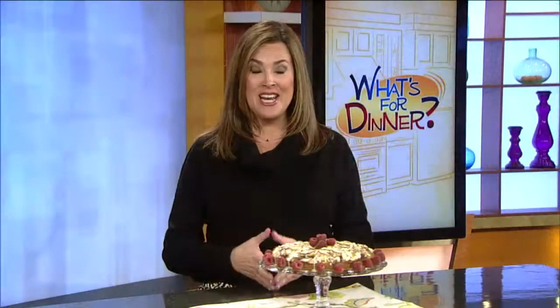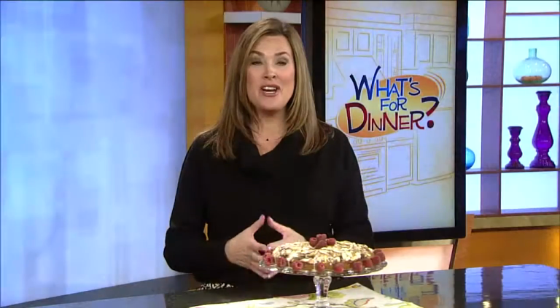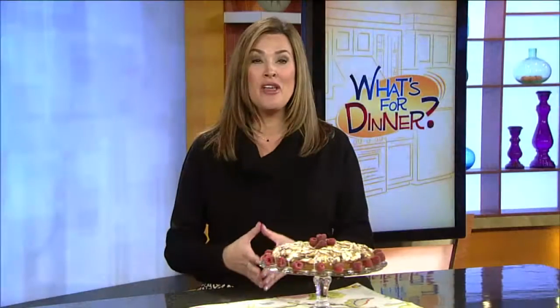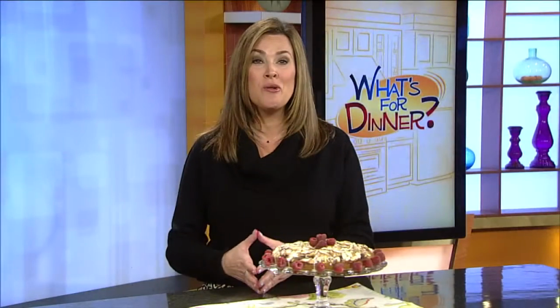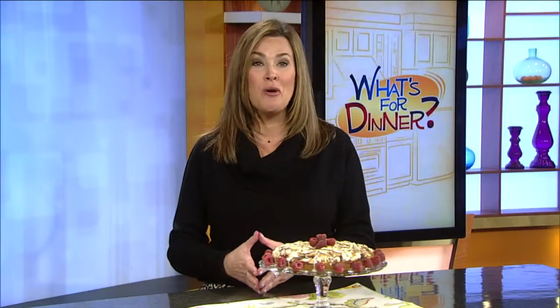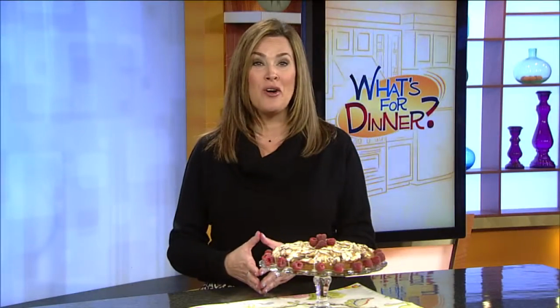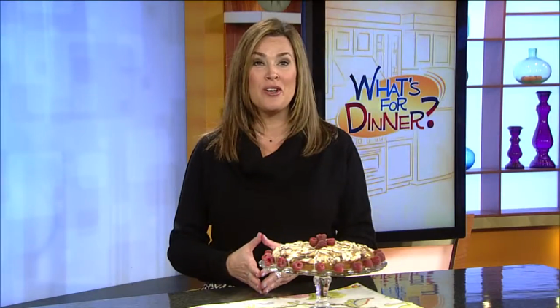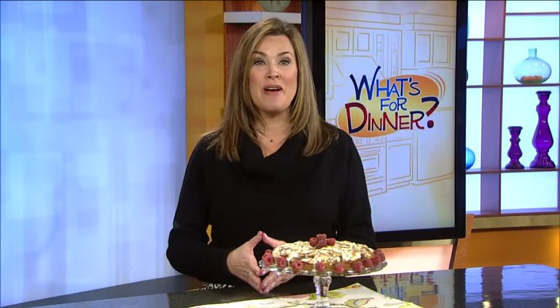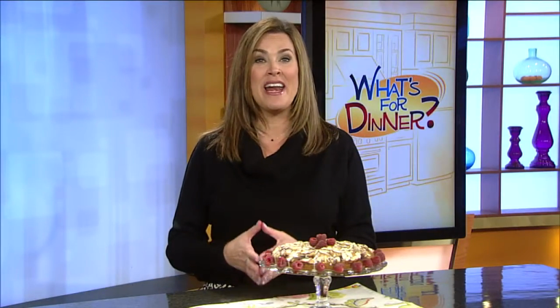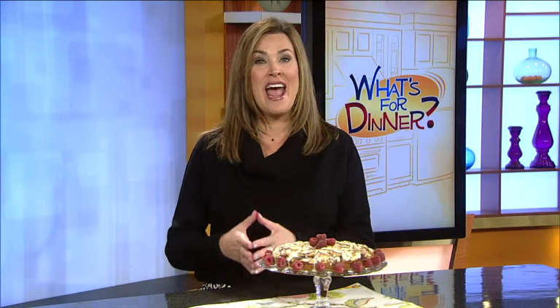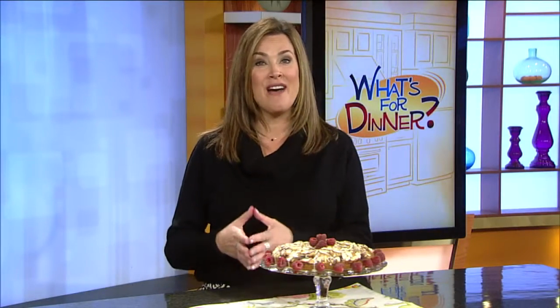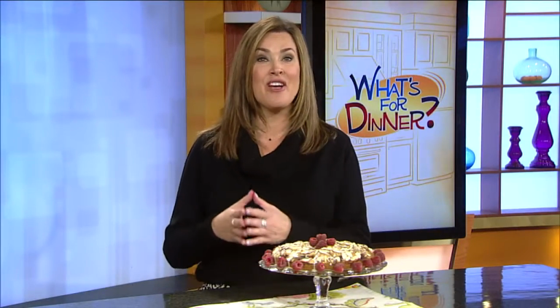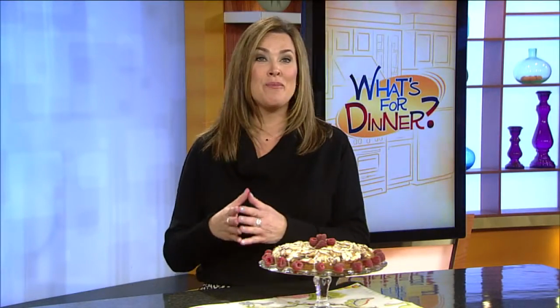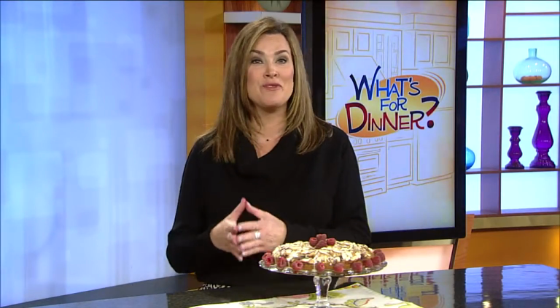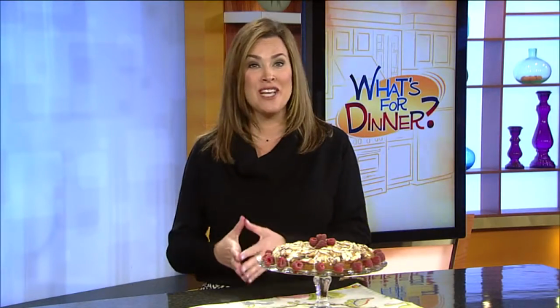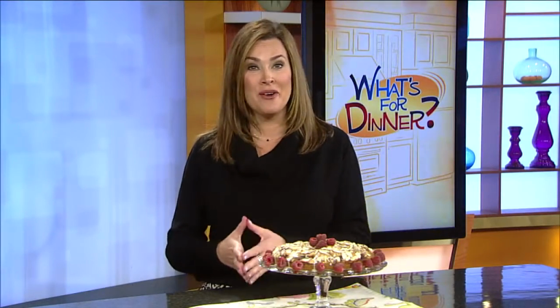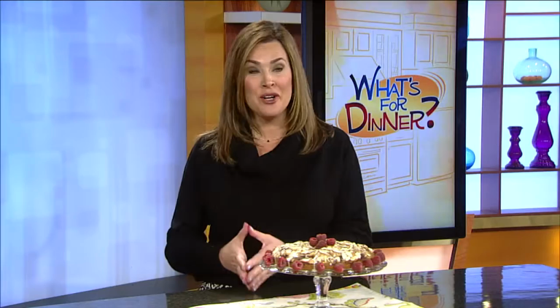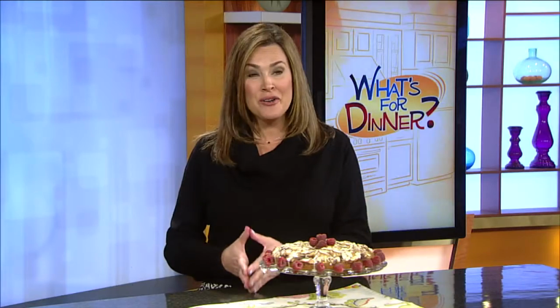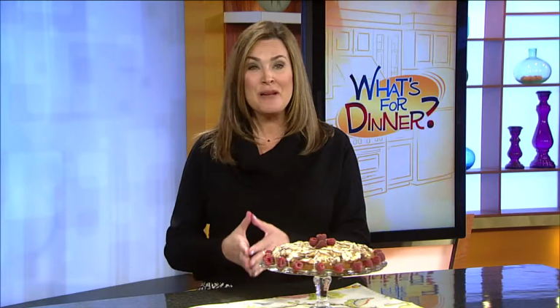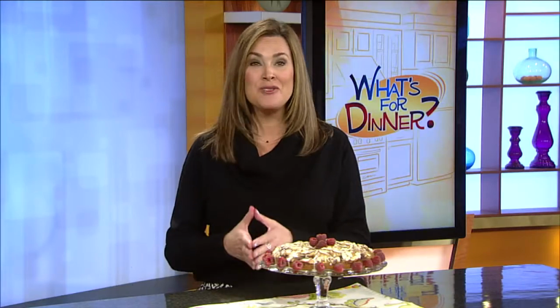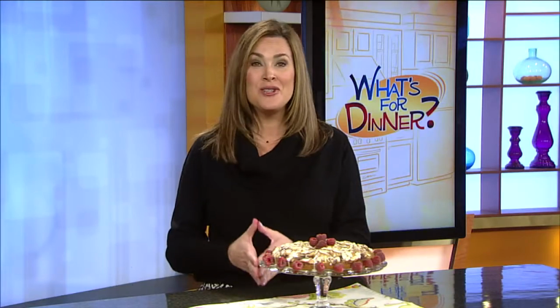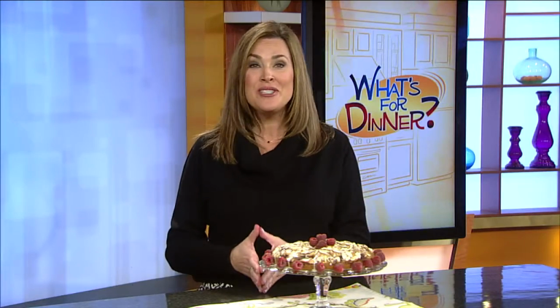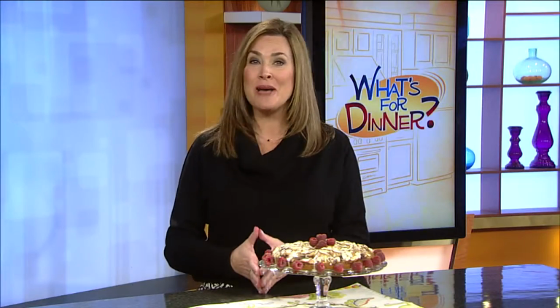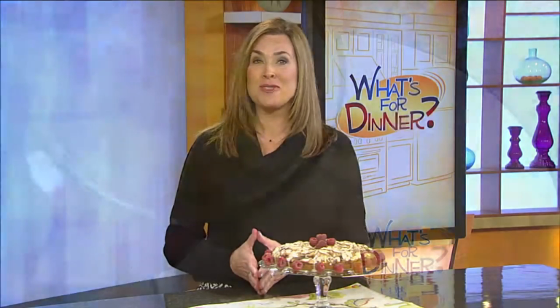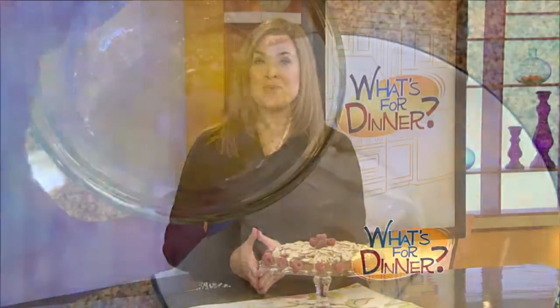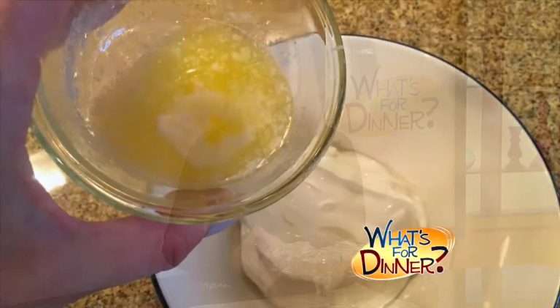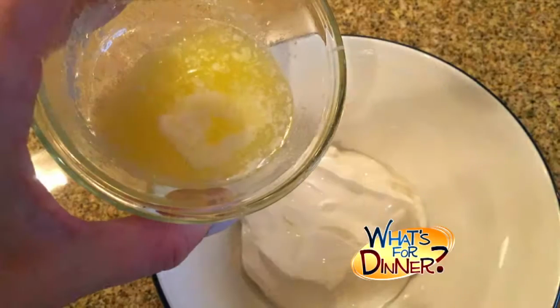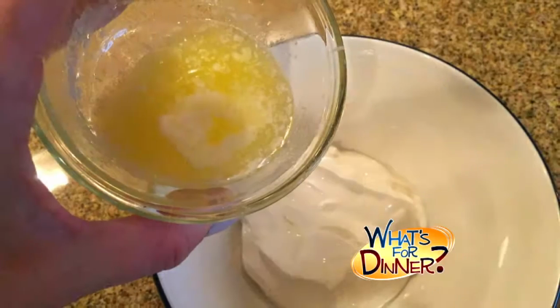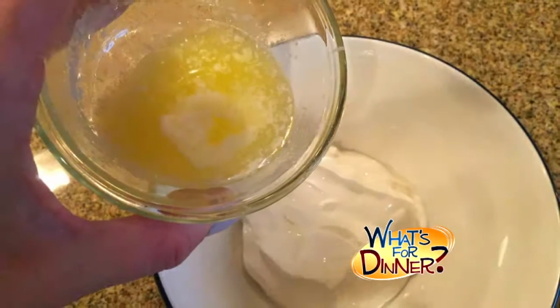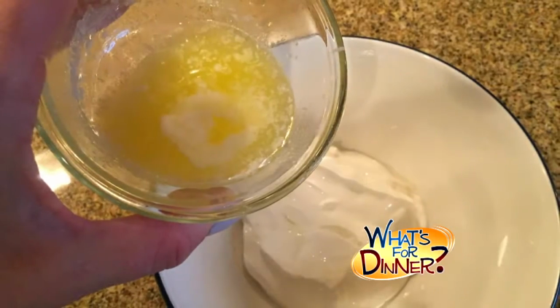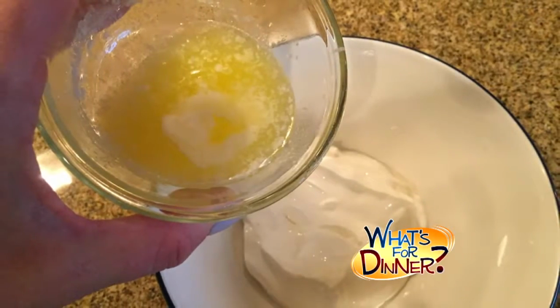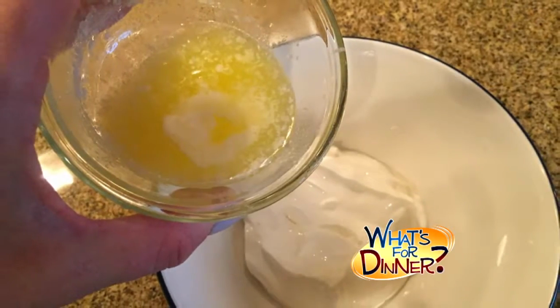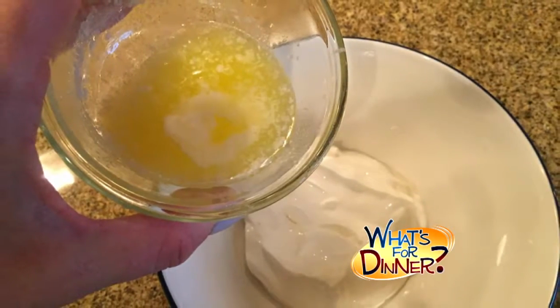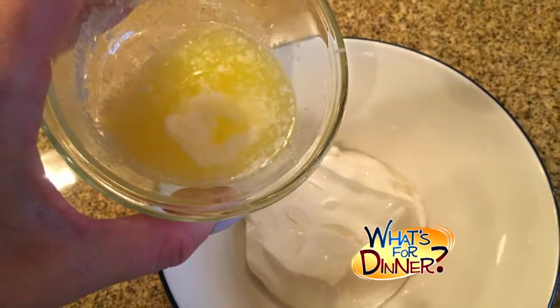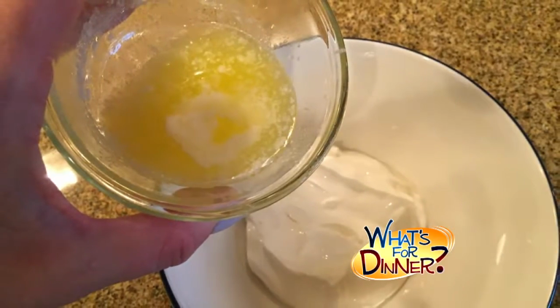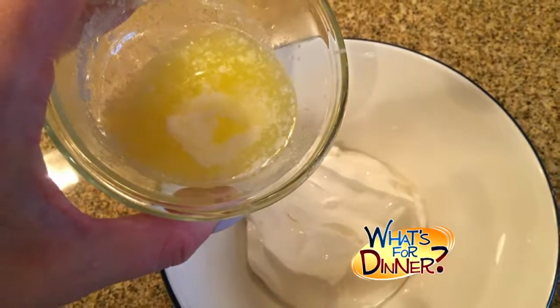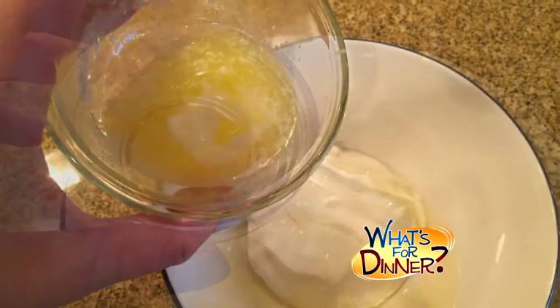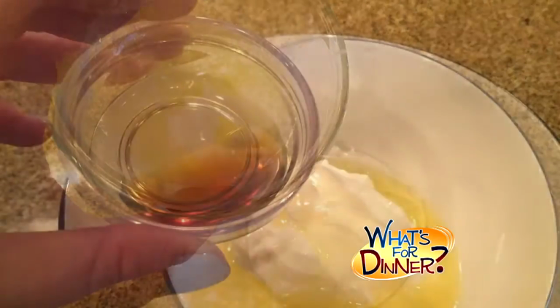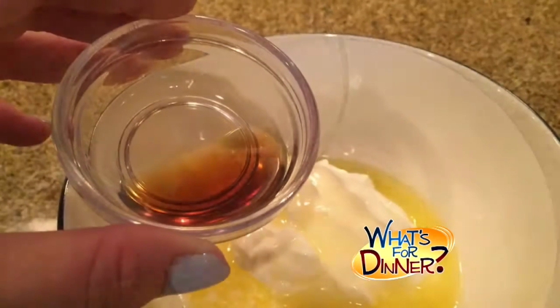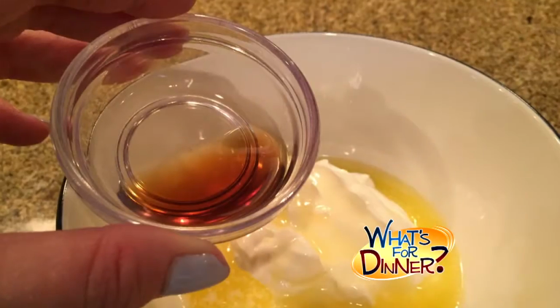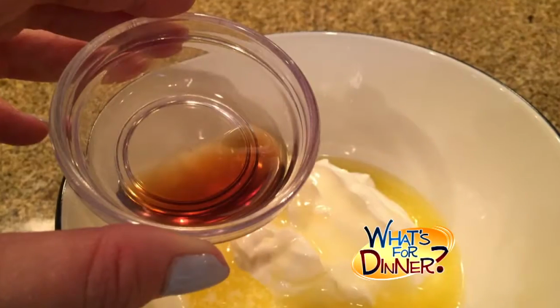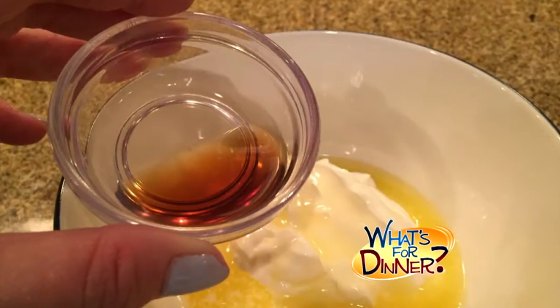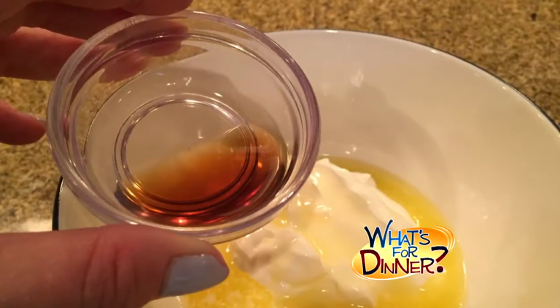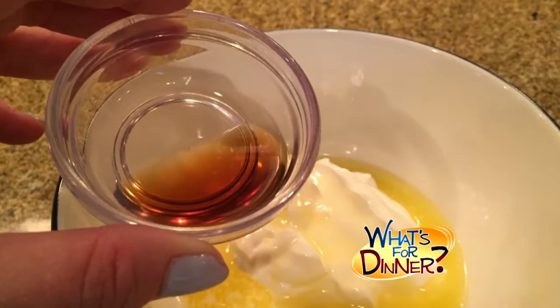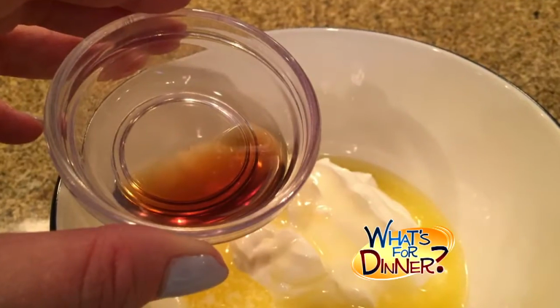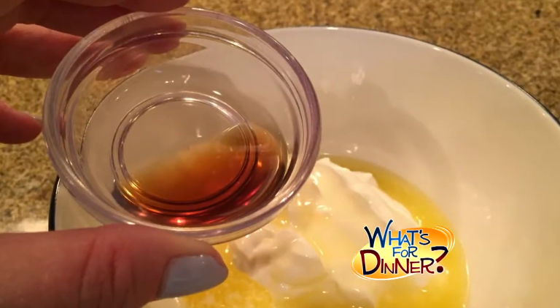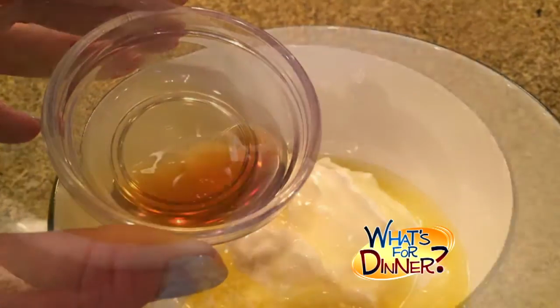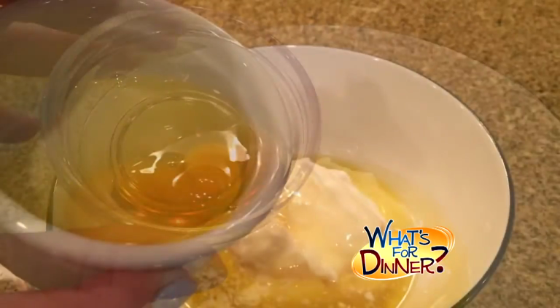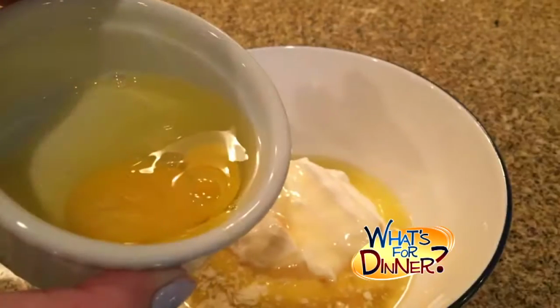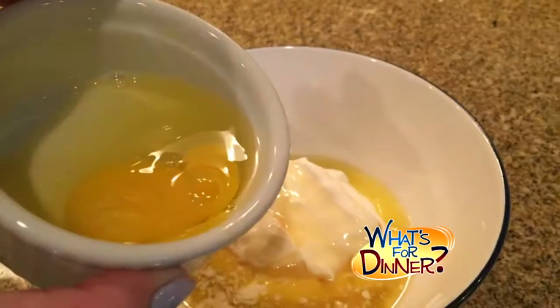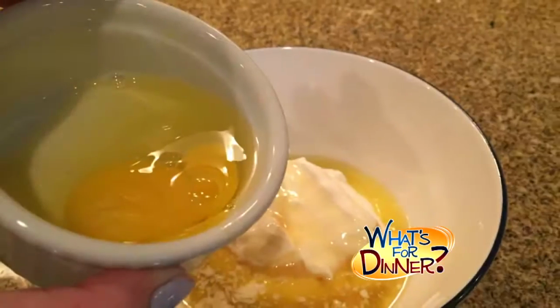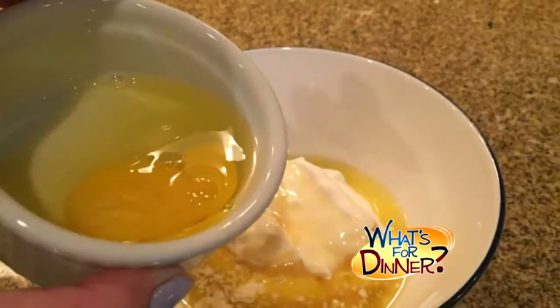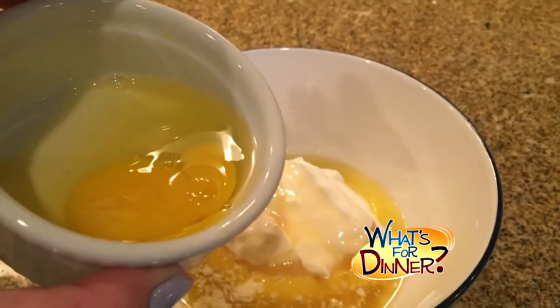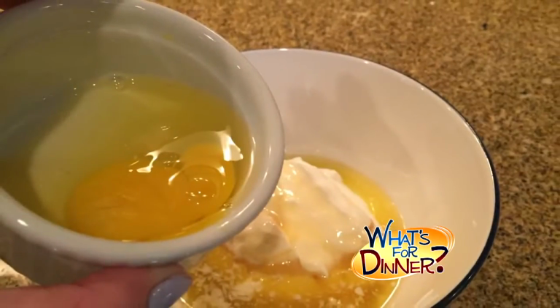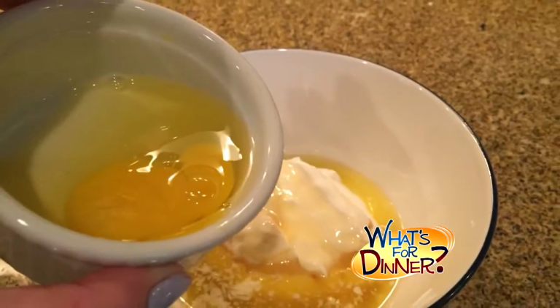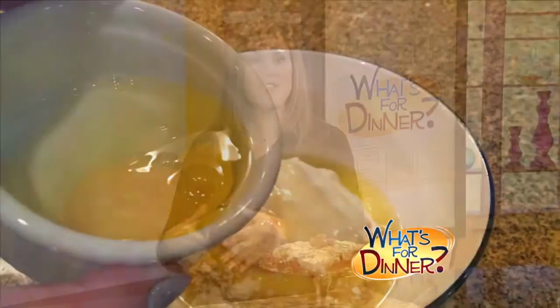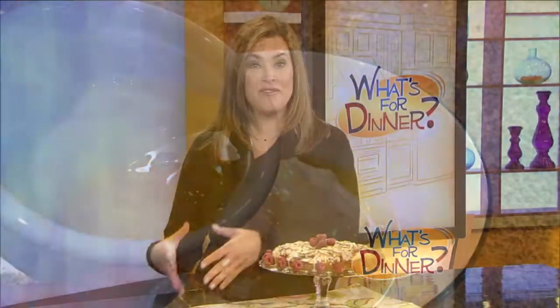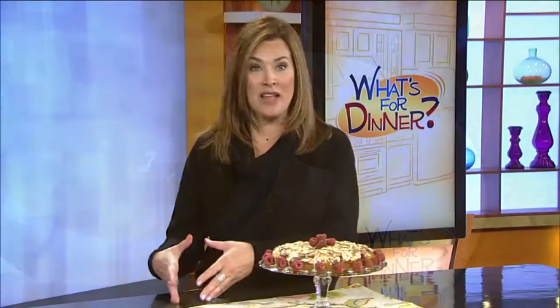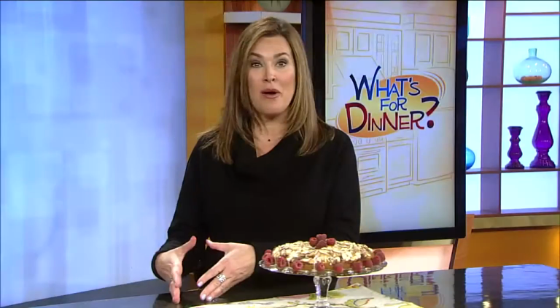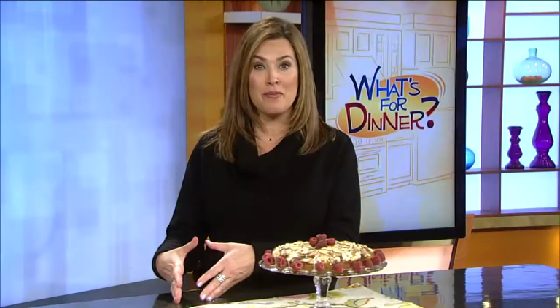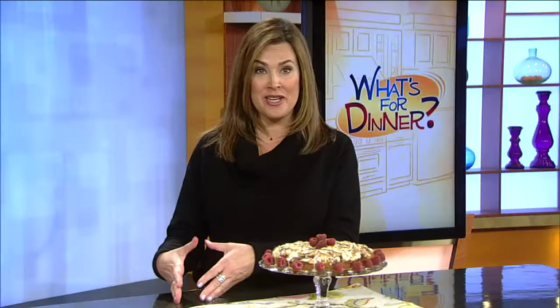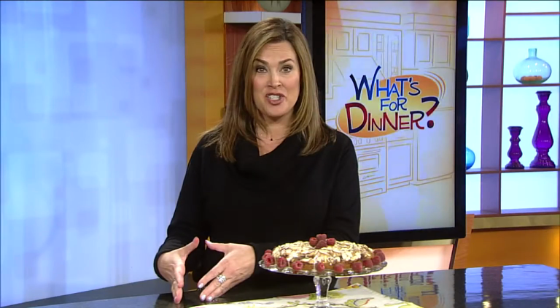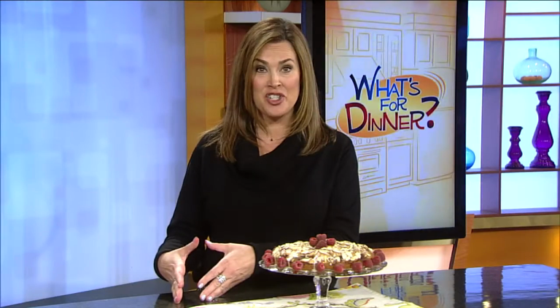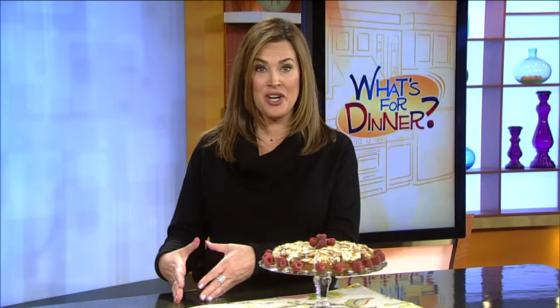In another bowl, combine a half cup of sour cream, two tablespoons melted butter, a teaspoon of vanilla, and one egg. Then add that to the flour mixture.